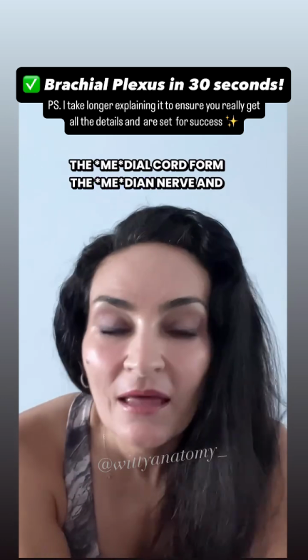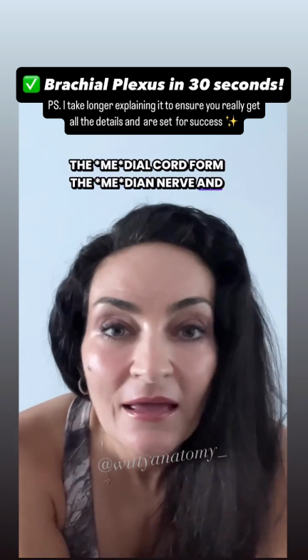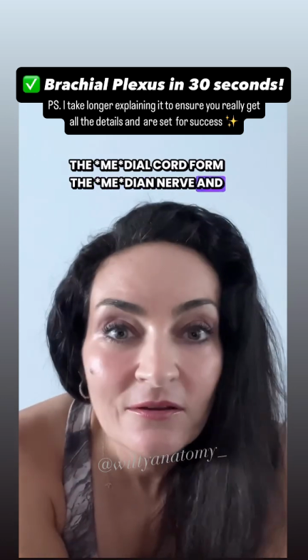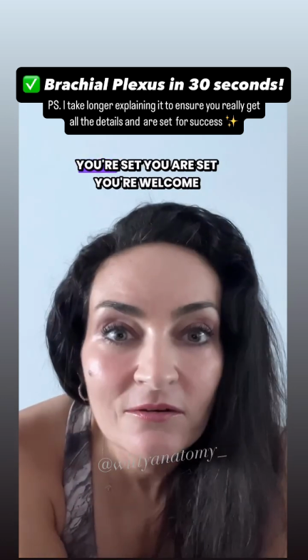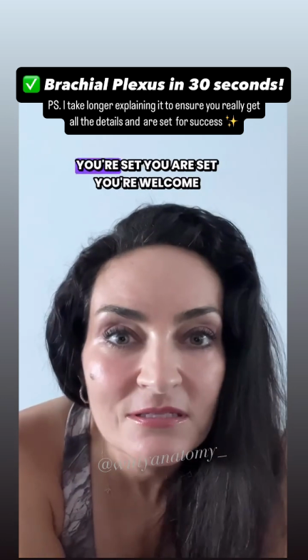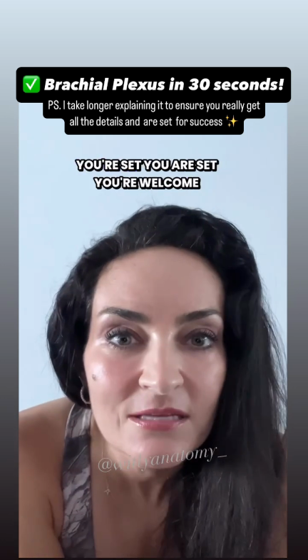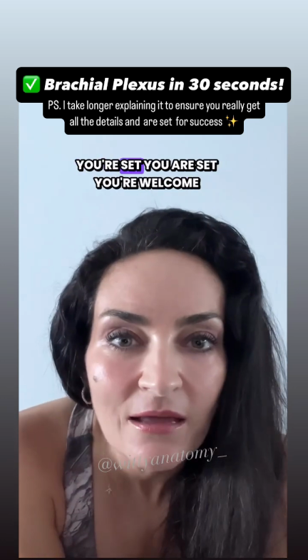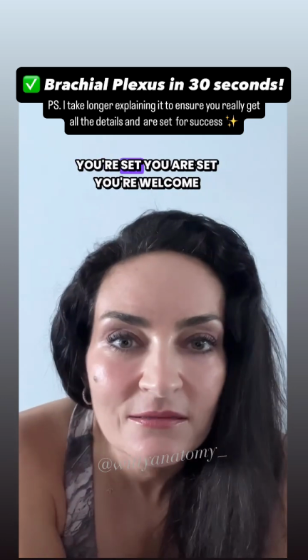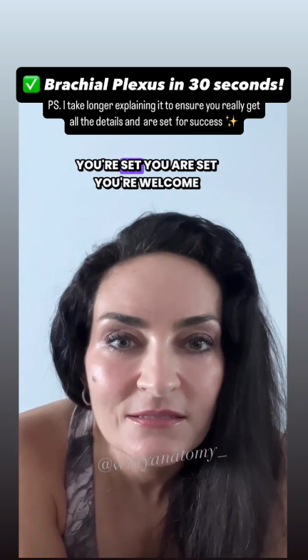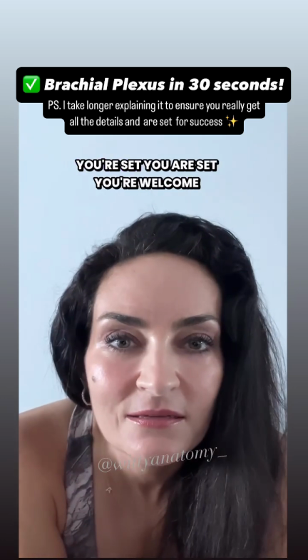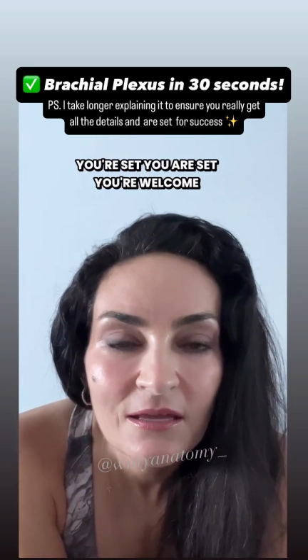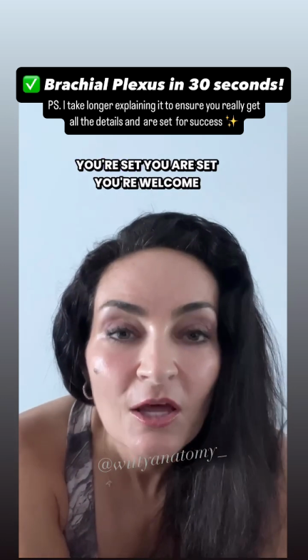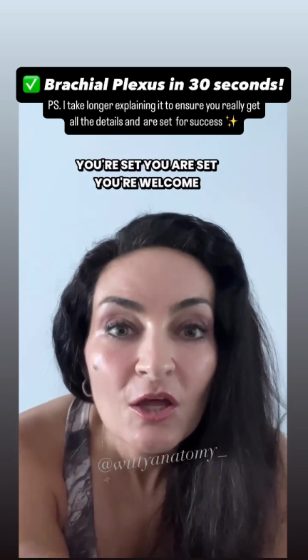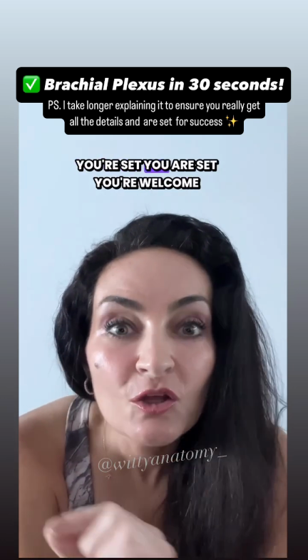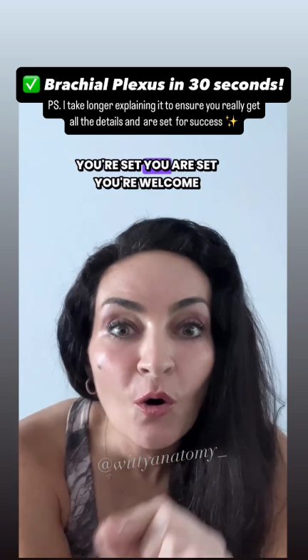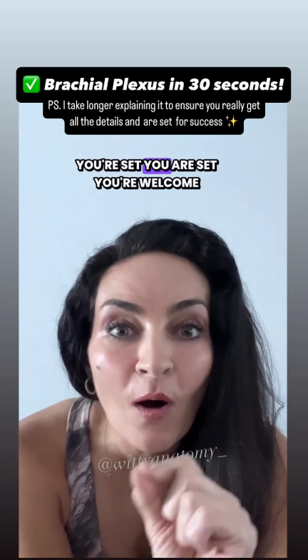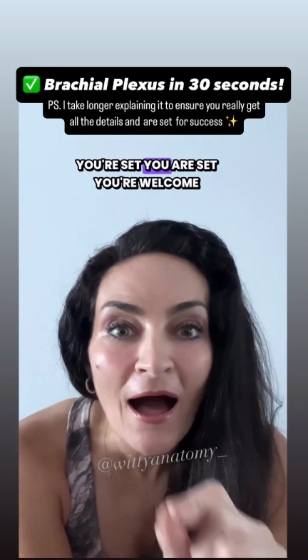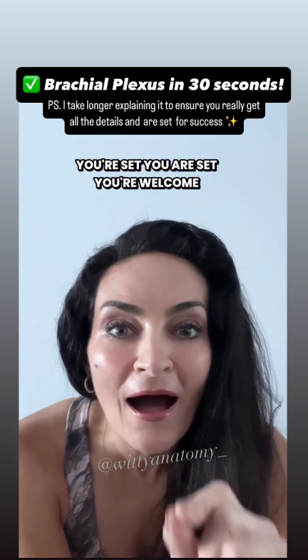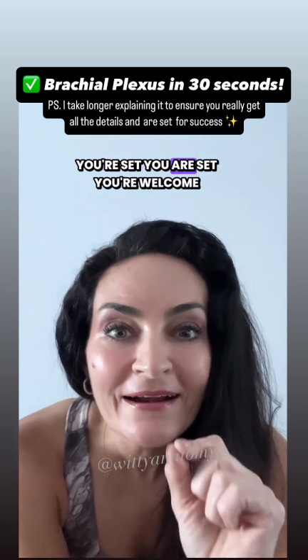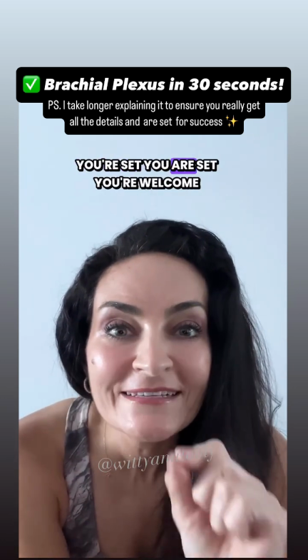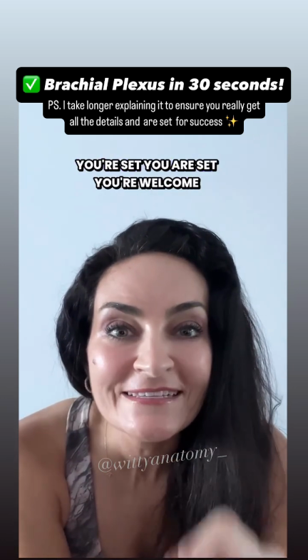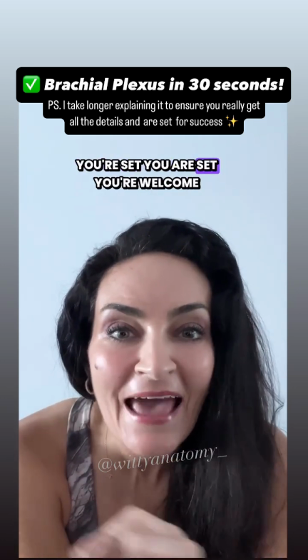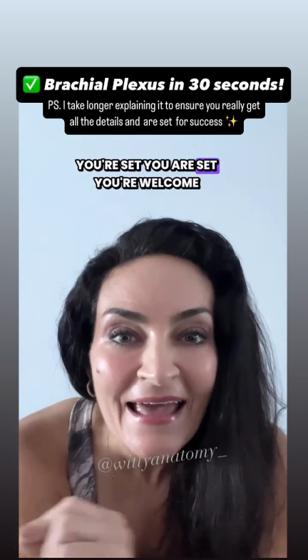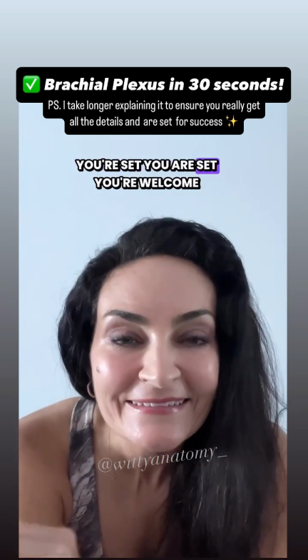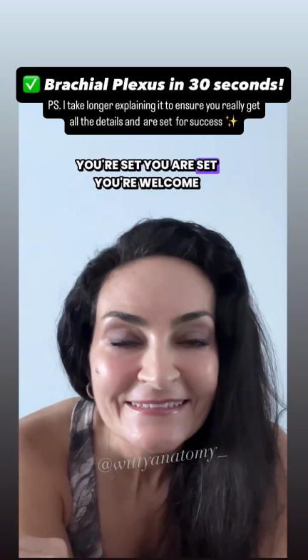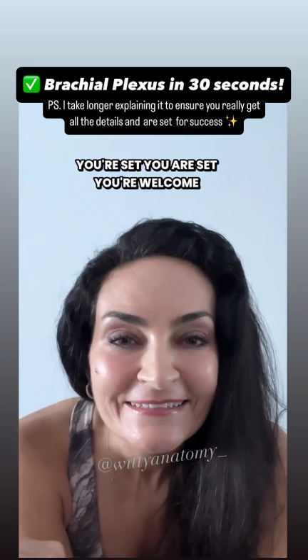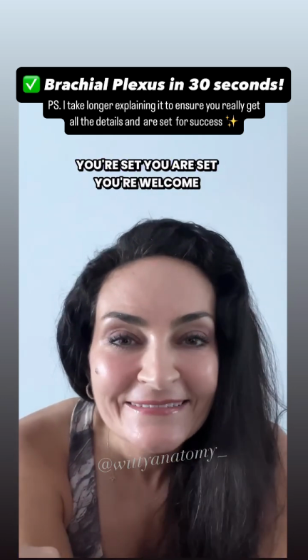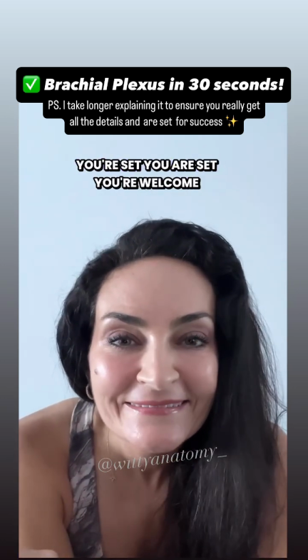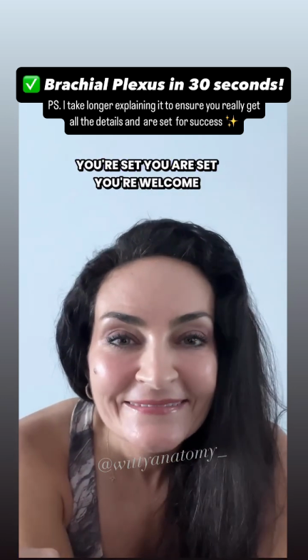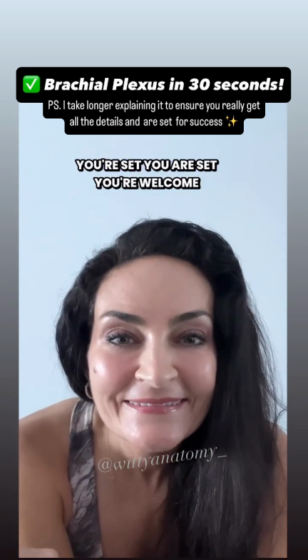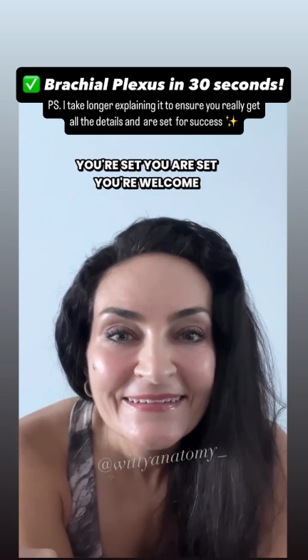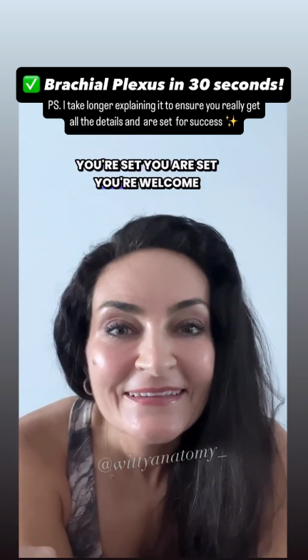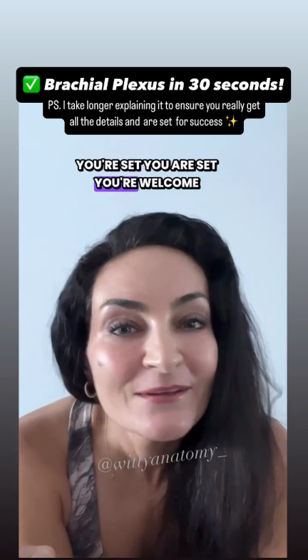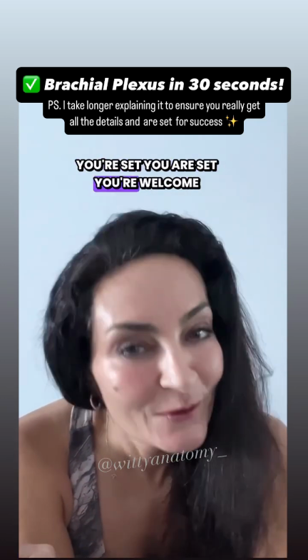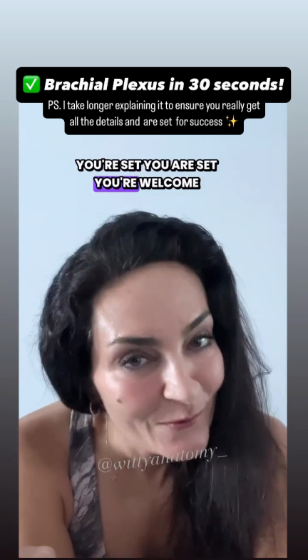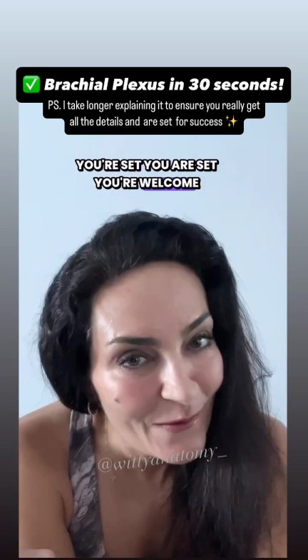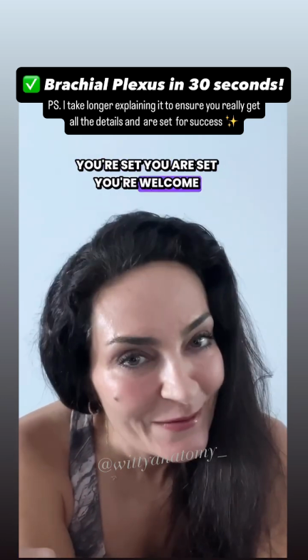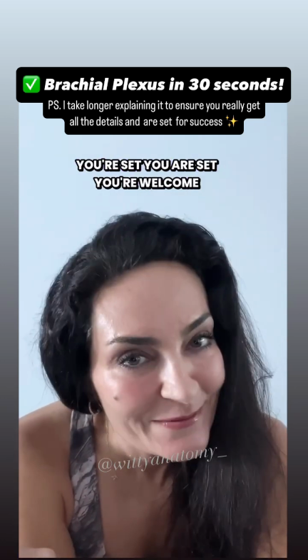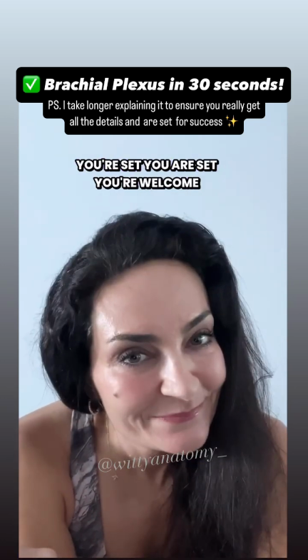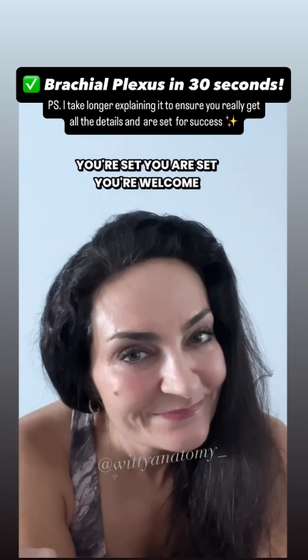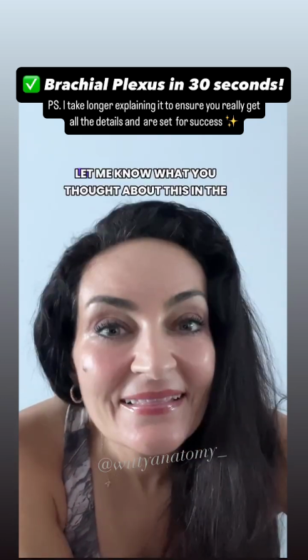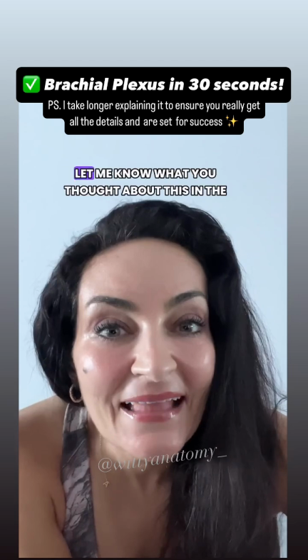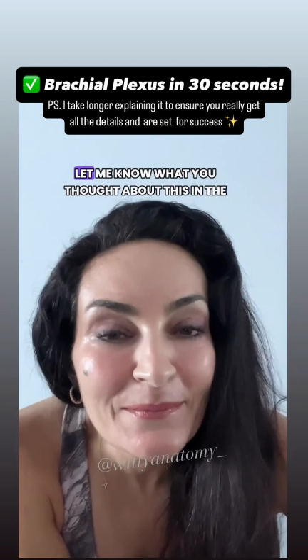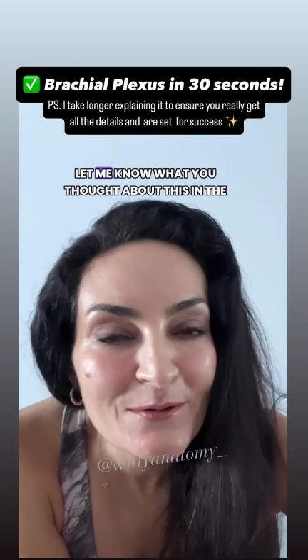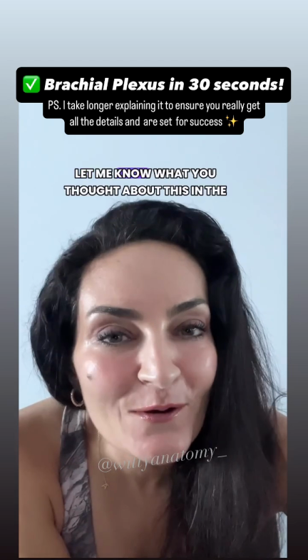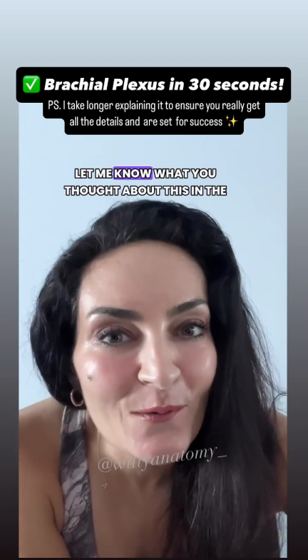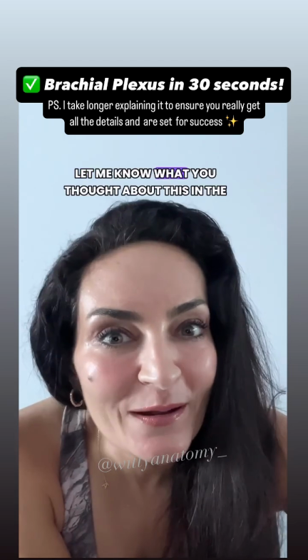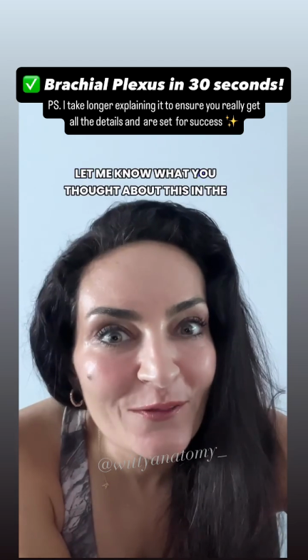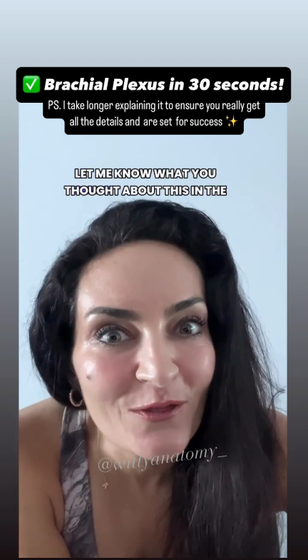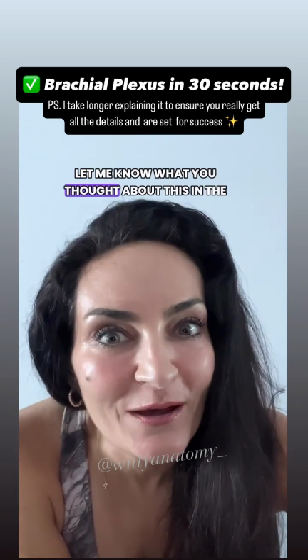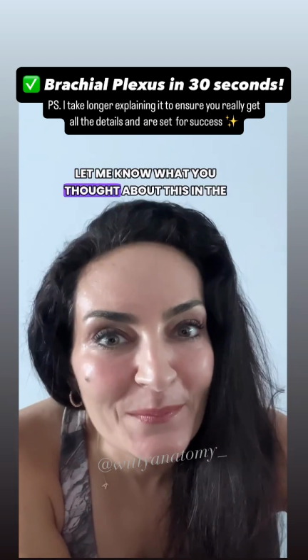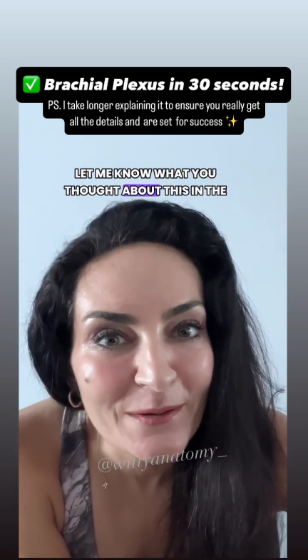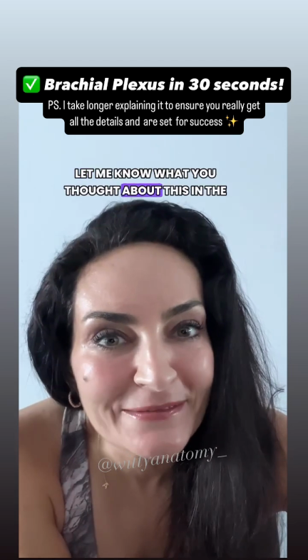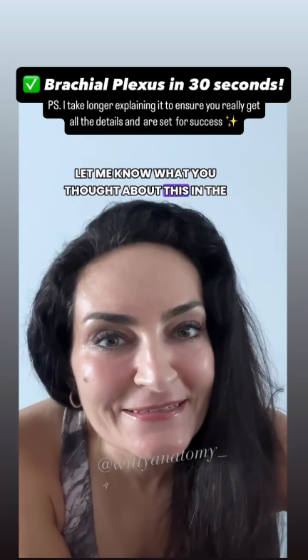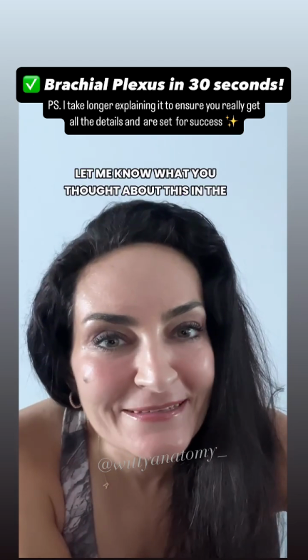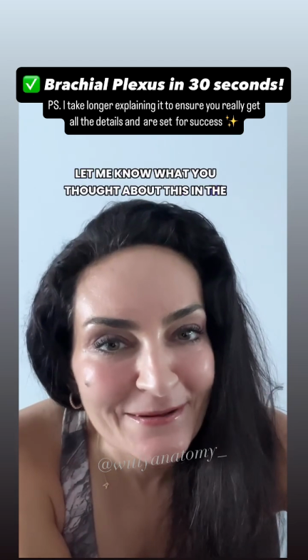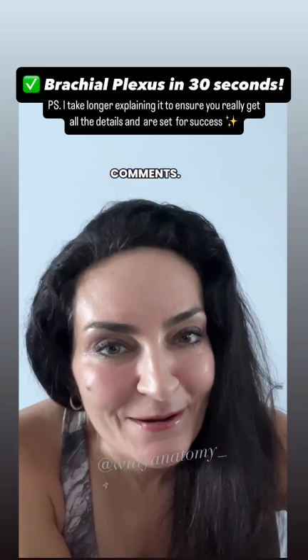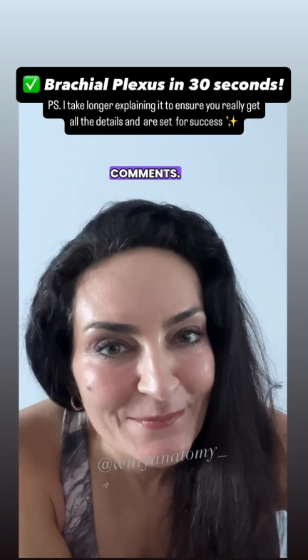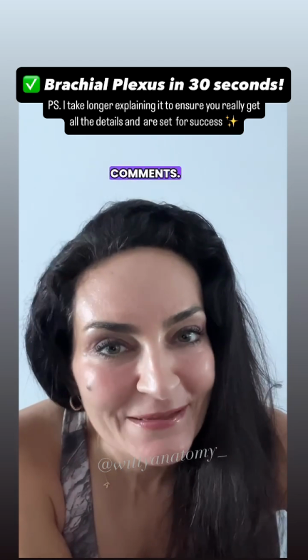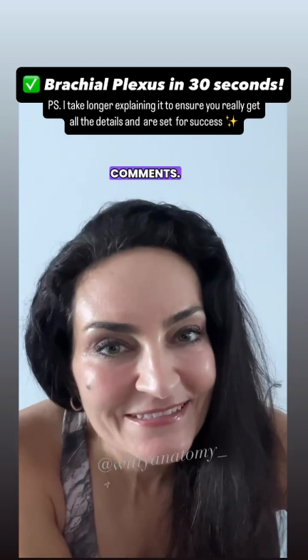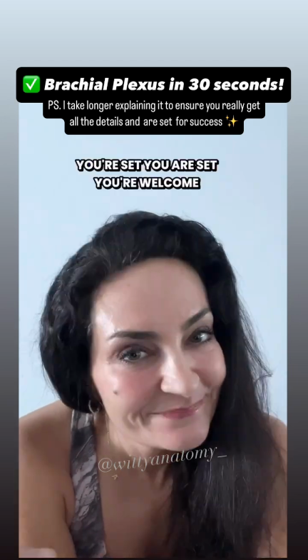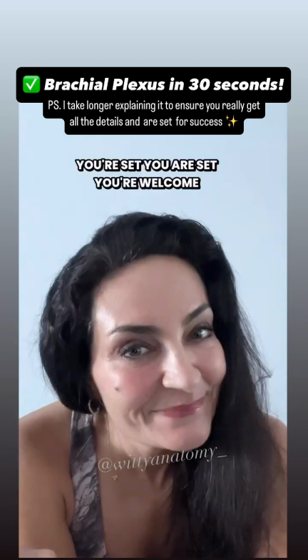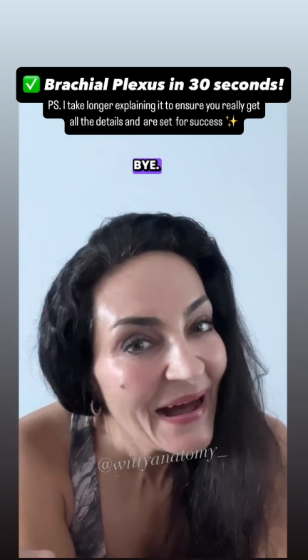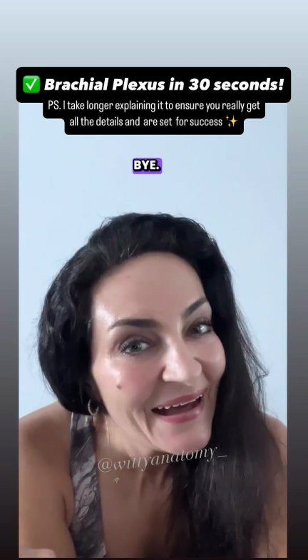And you're set. You are welcome! Let me know what you thought about this in the comments. Bye.